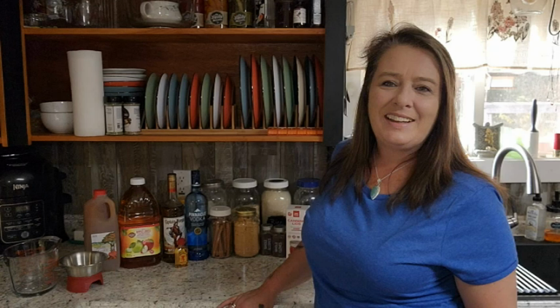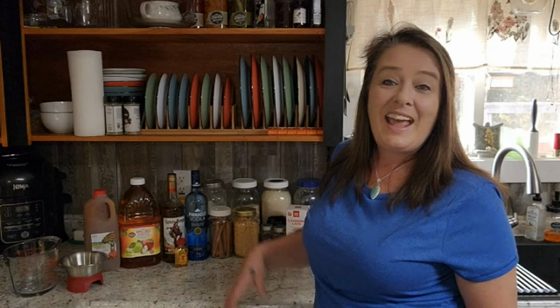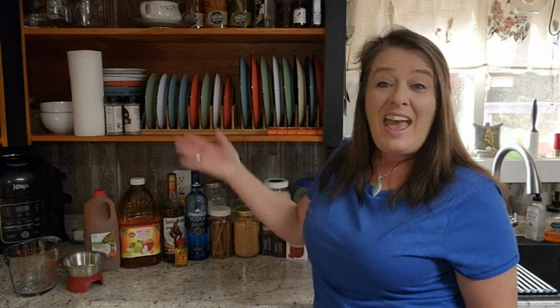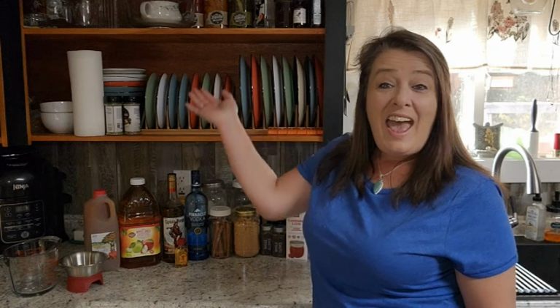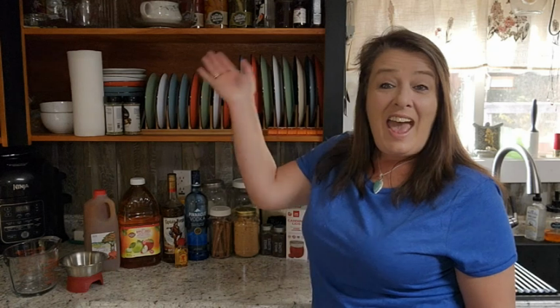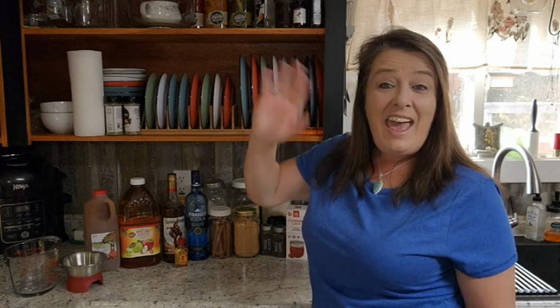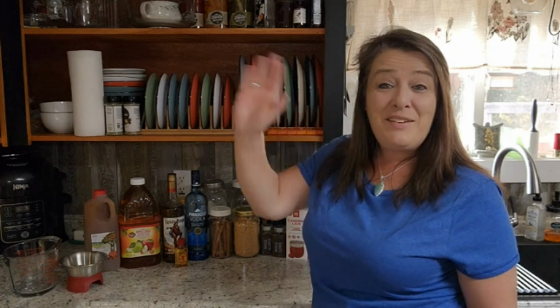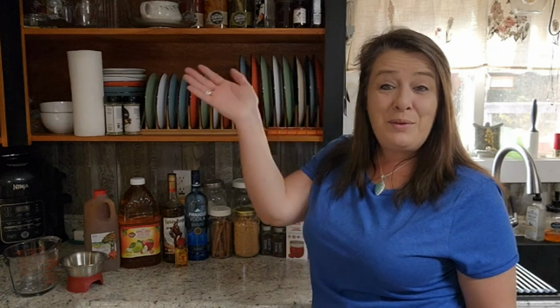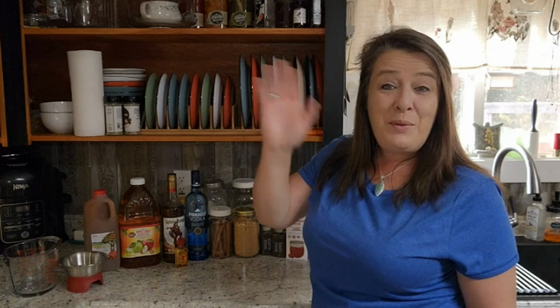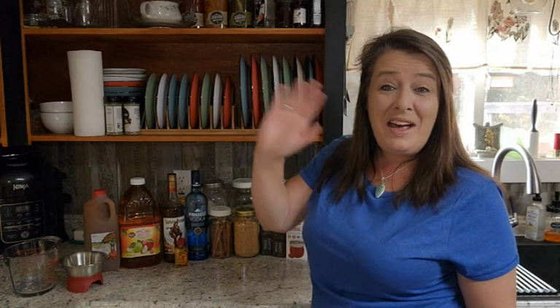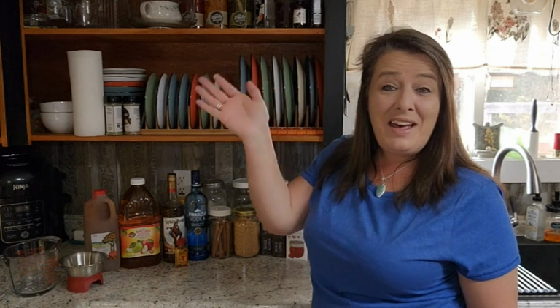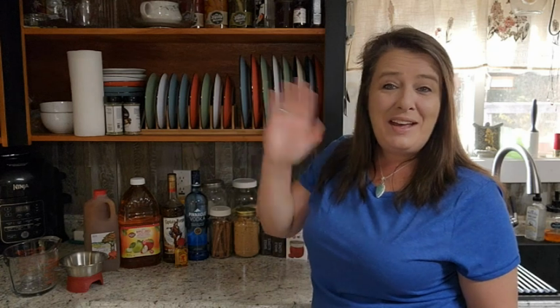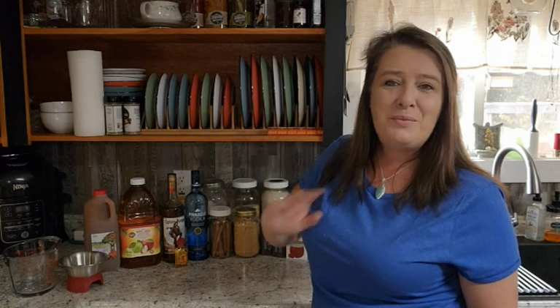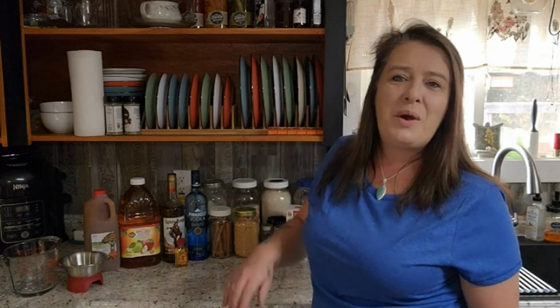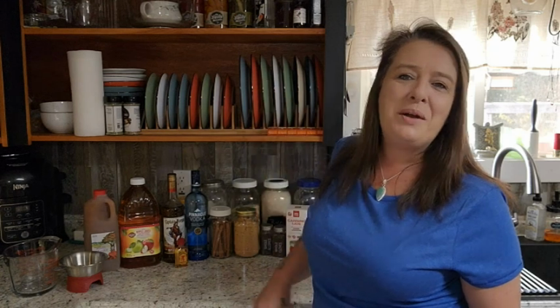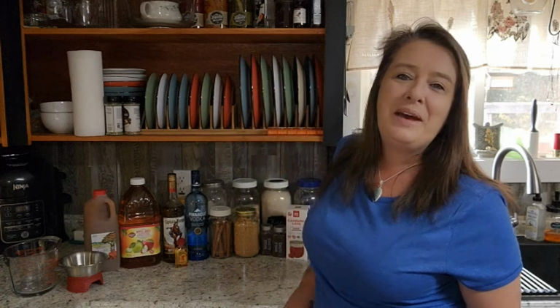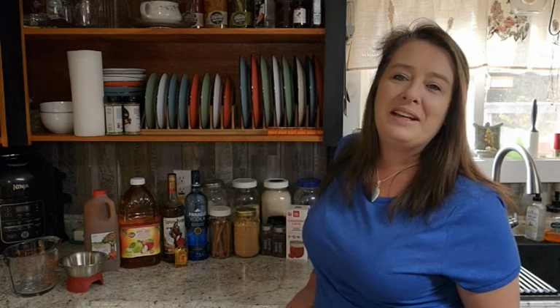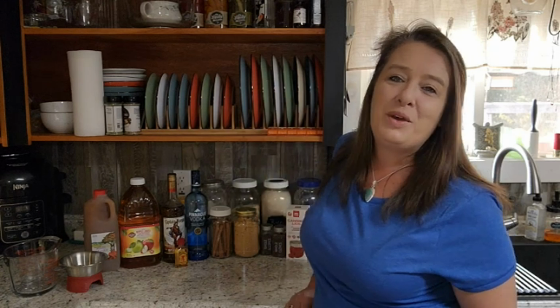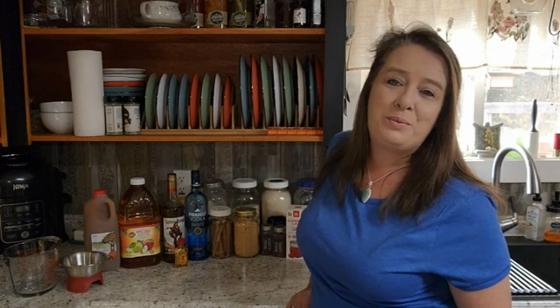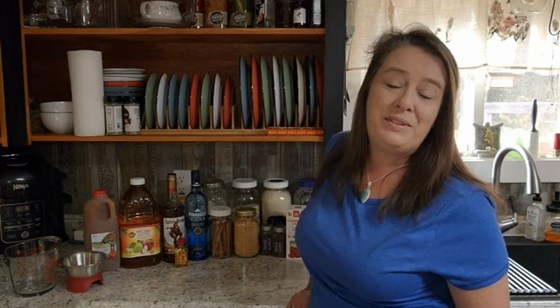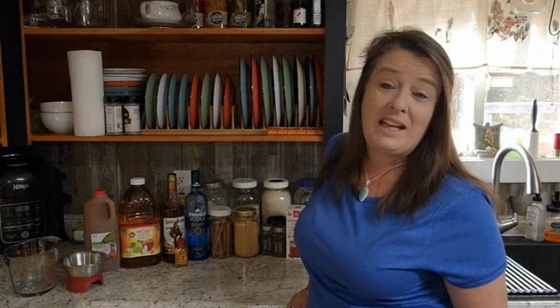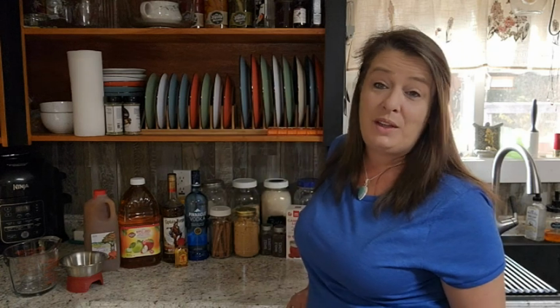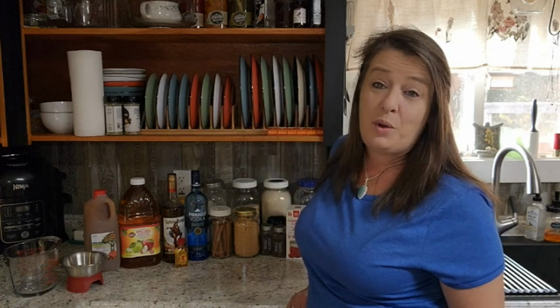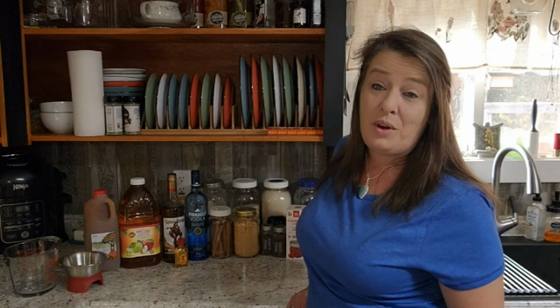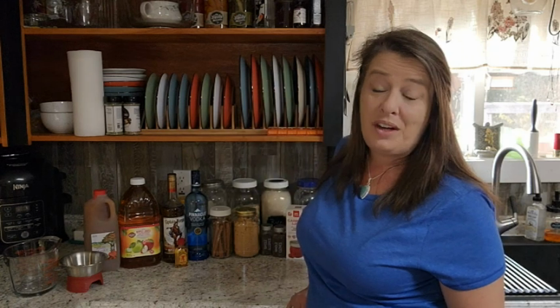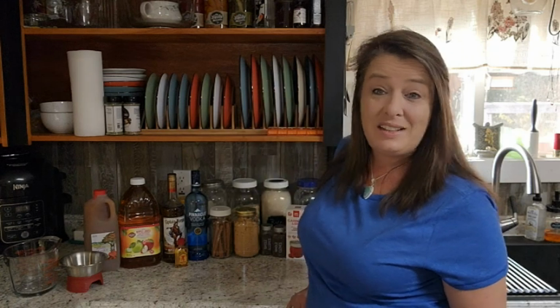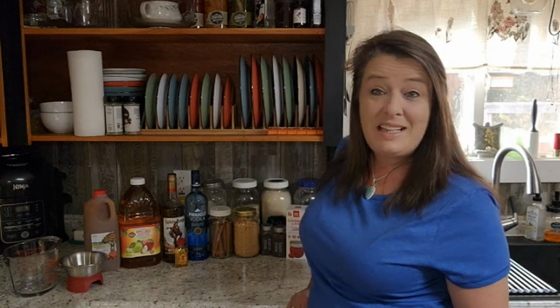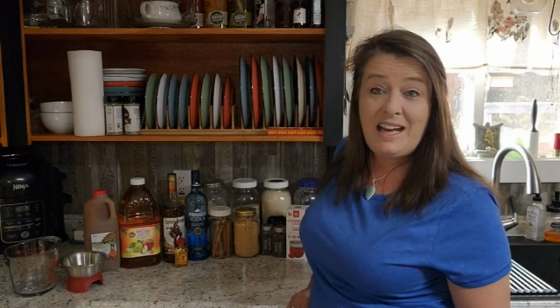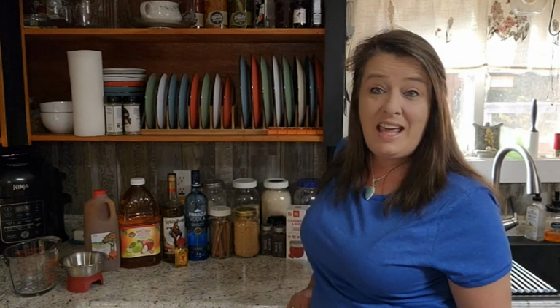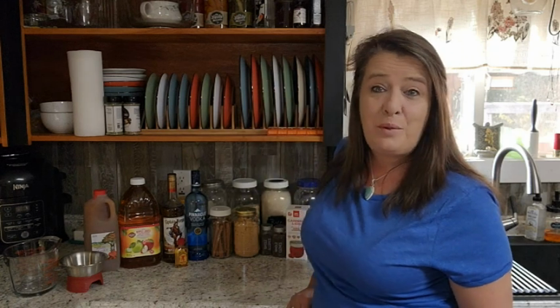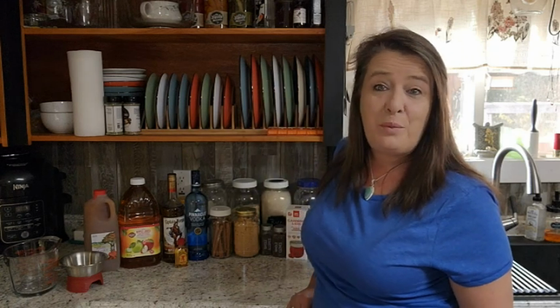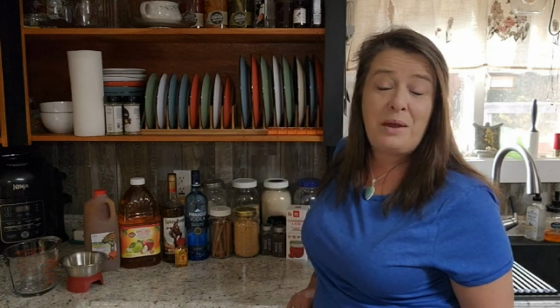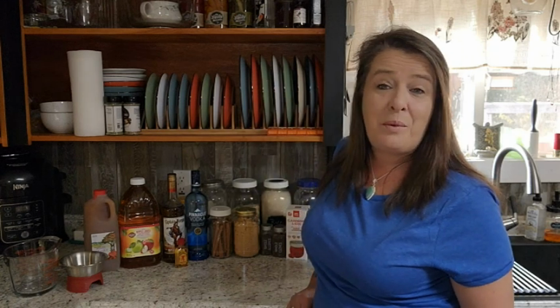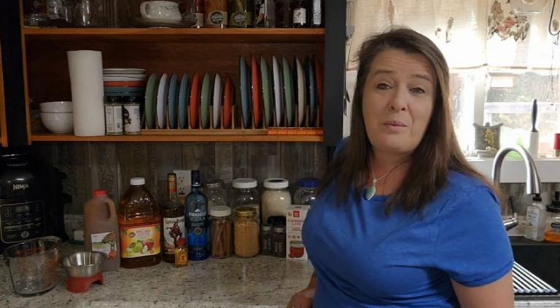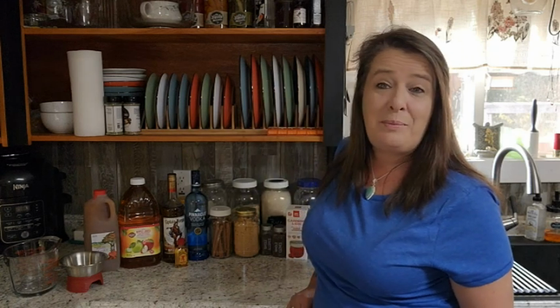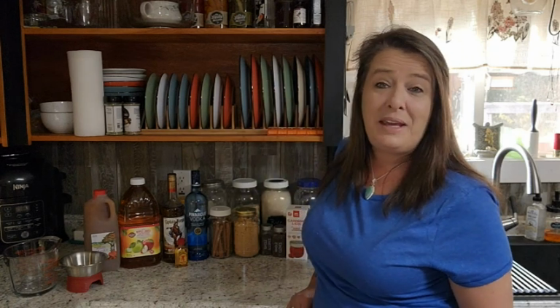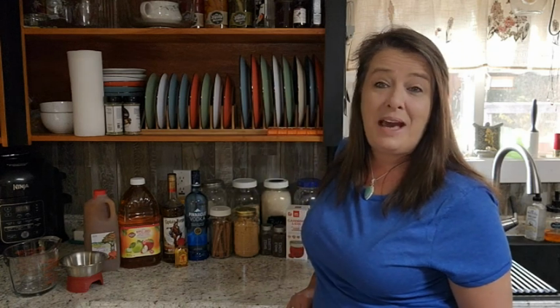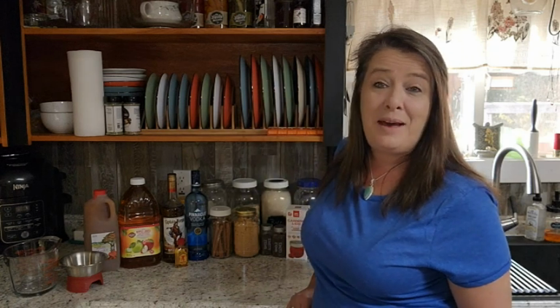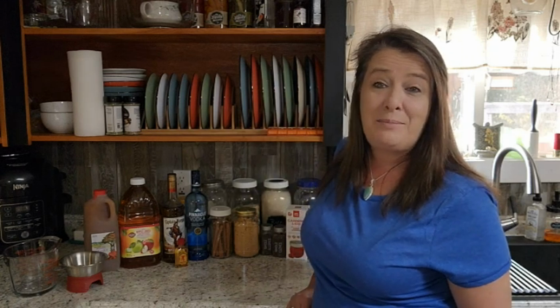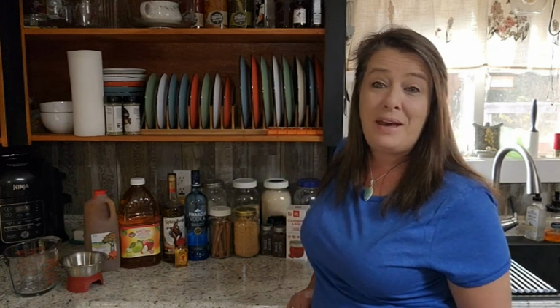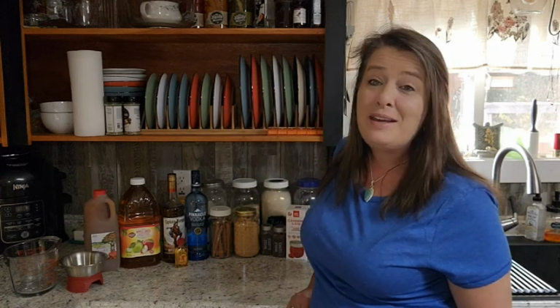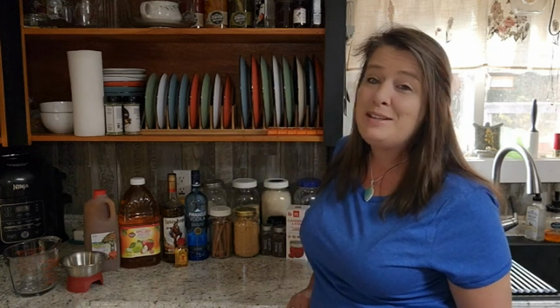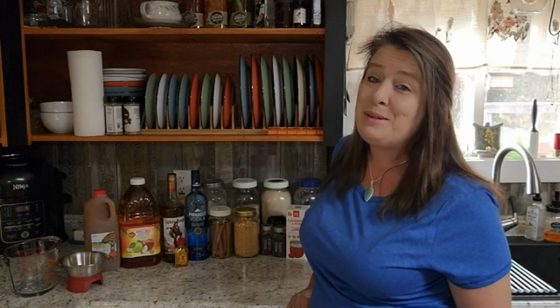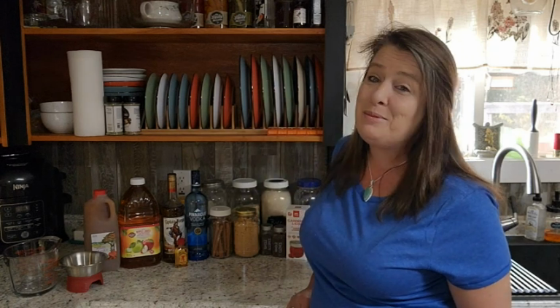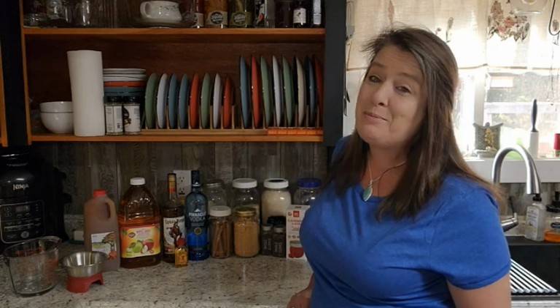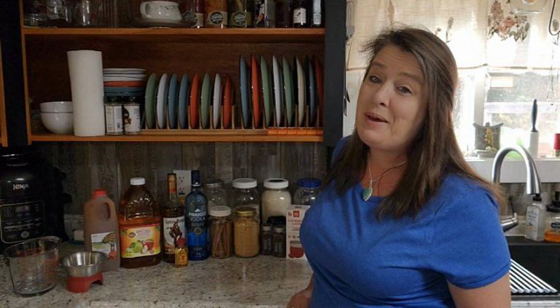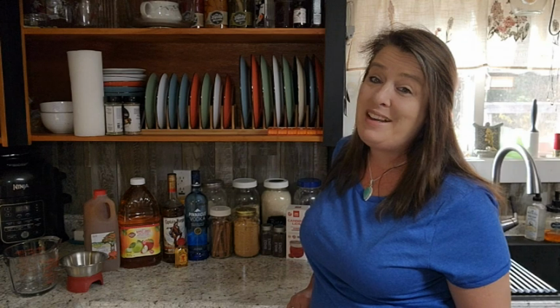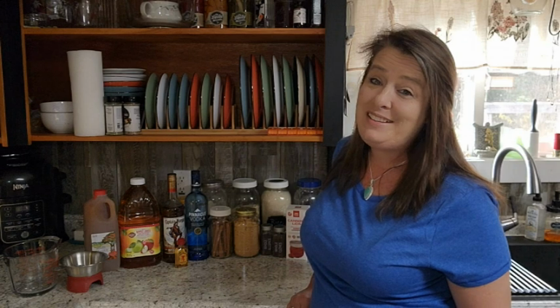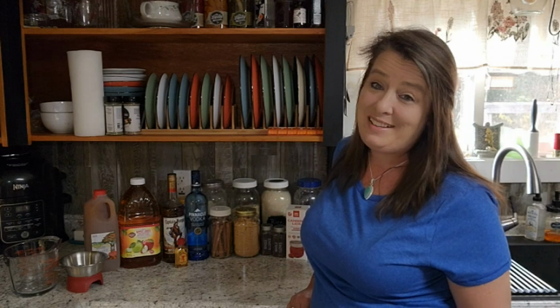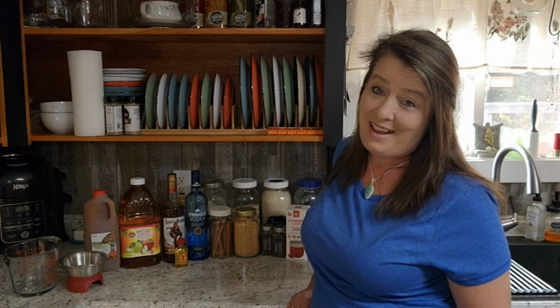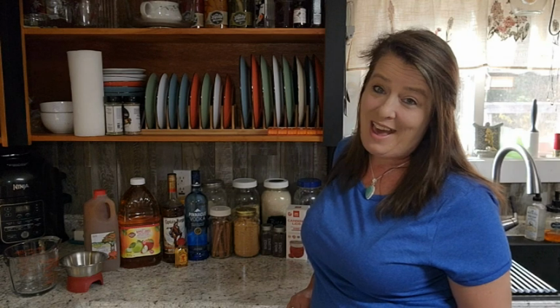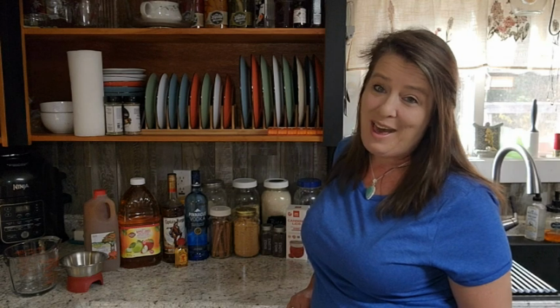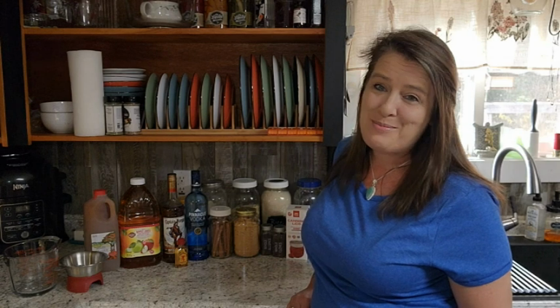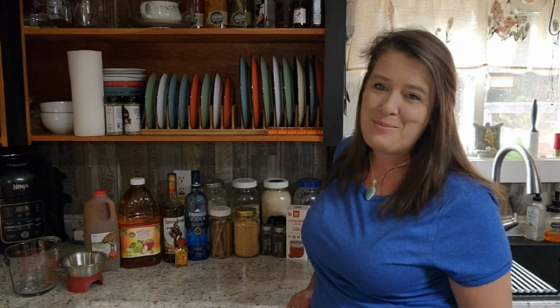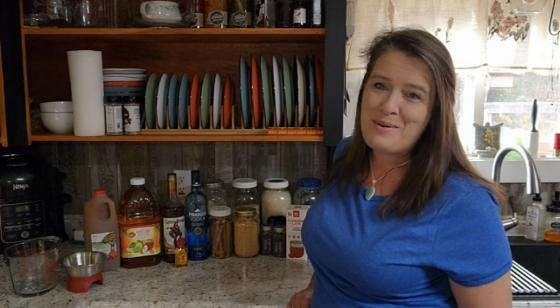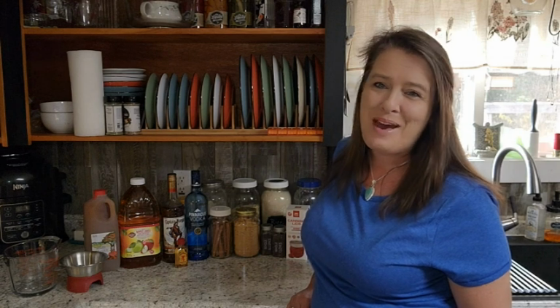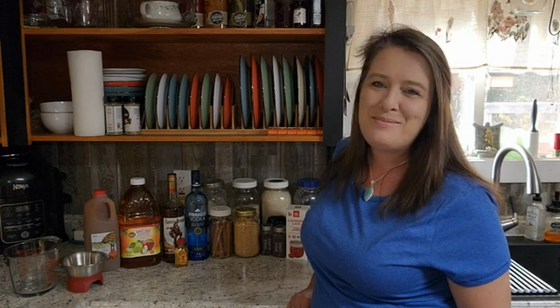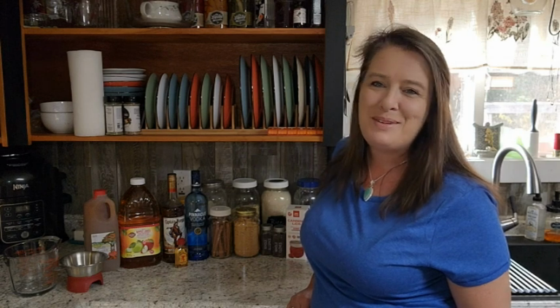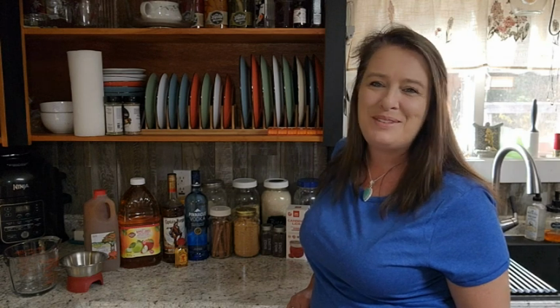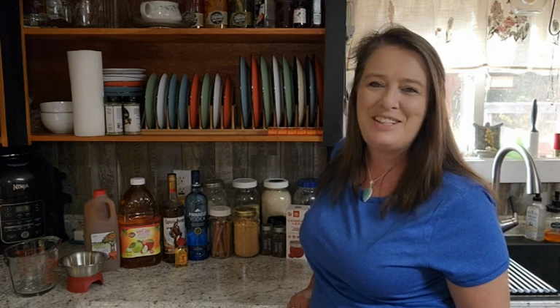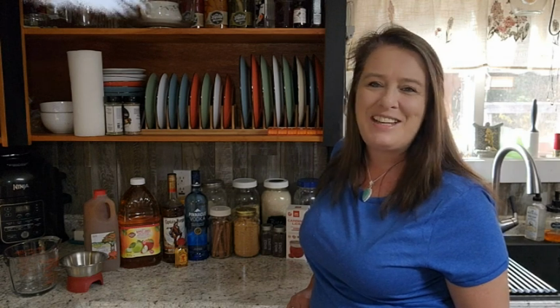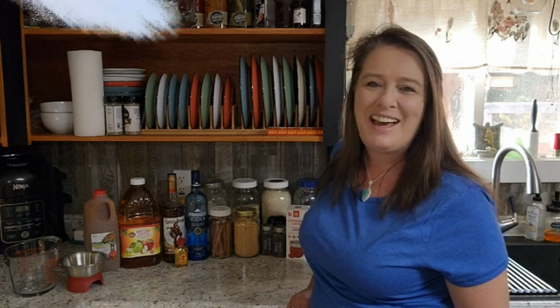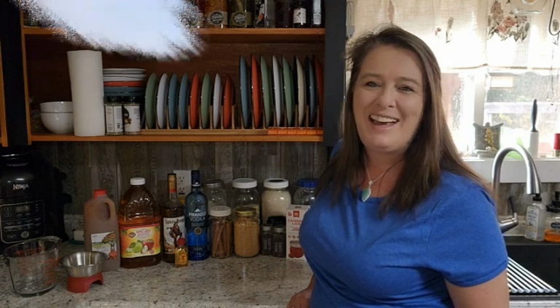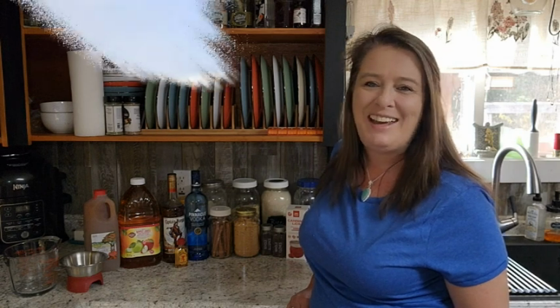Hey everyone! Welcome back to Homestead Corner. Today we are whipping up some Spiced Apple Pie Moonshine.